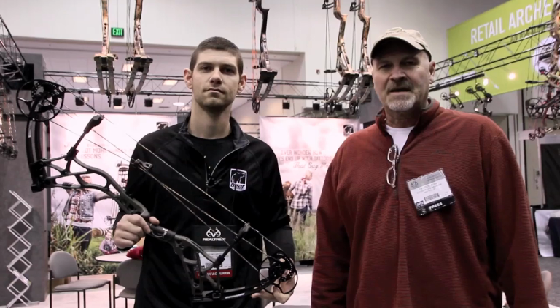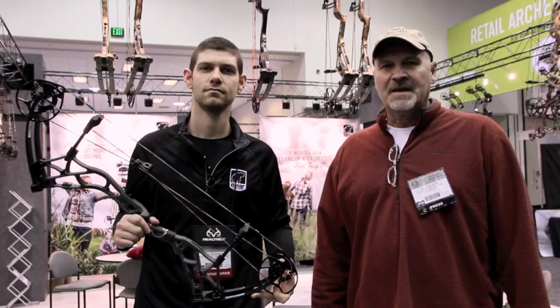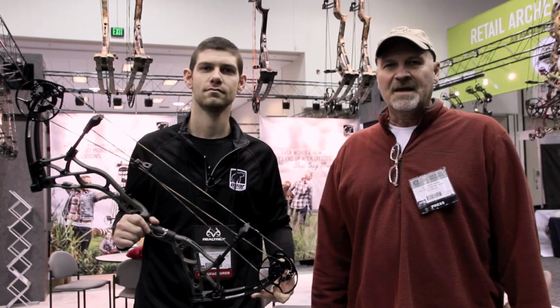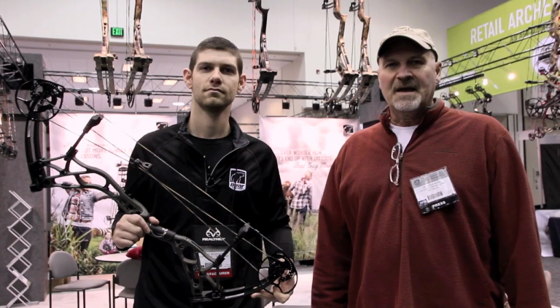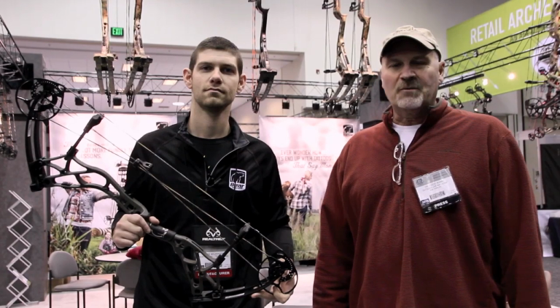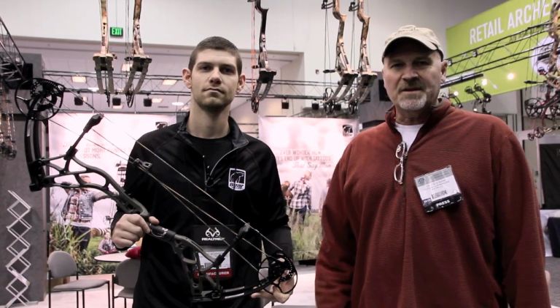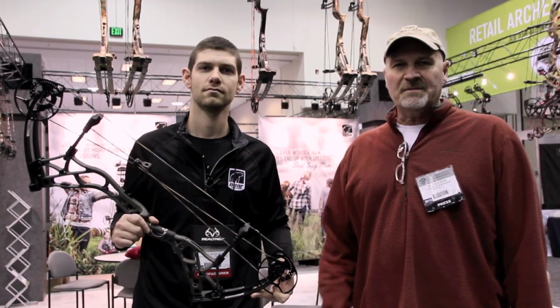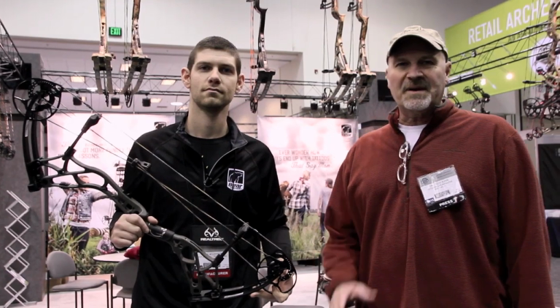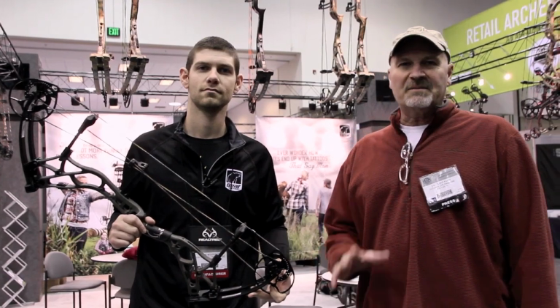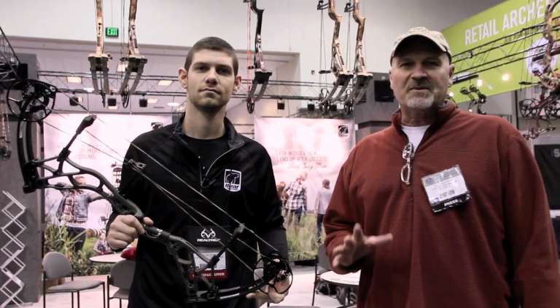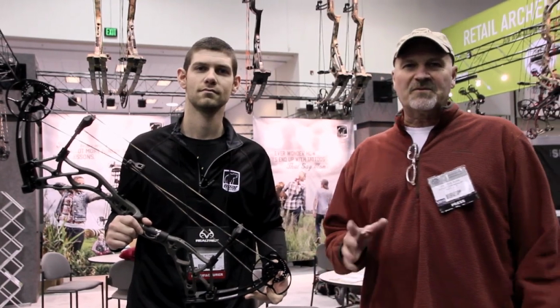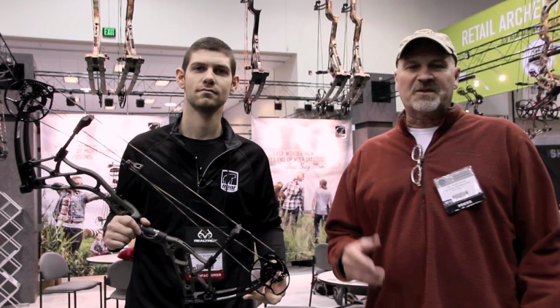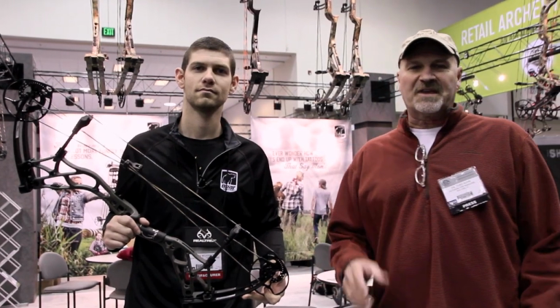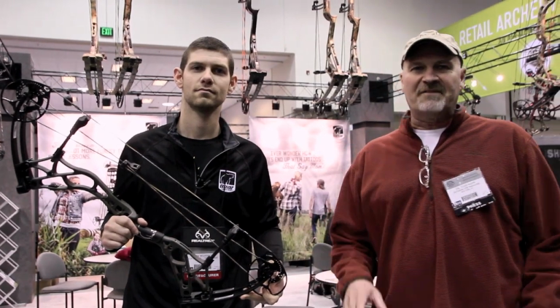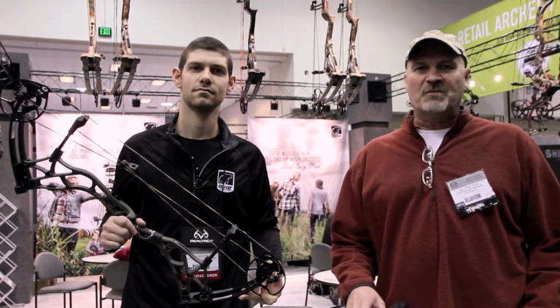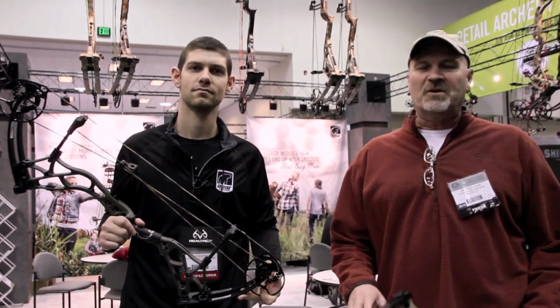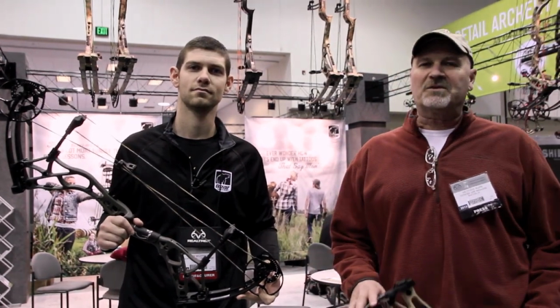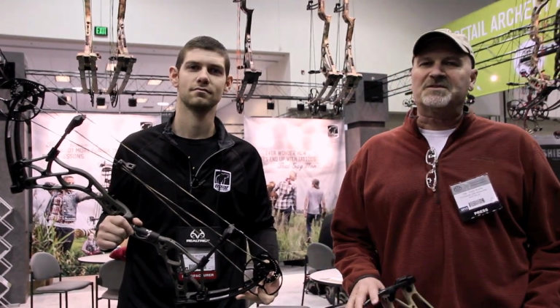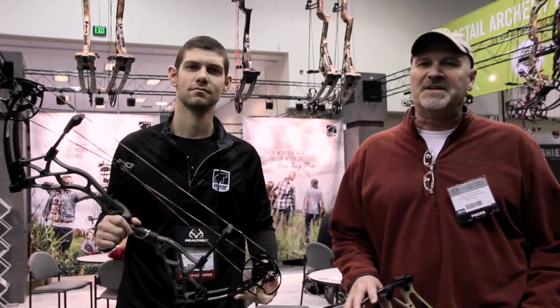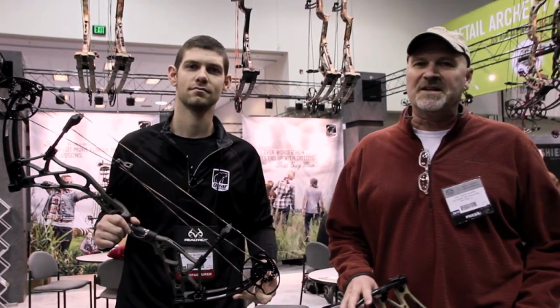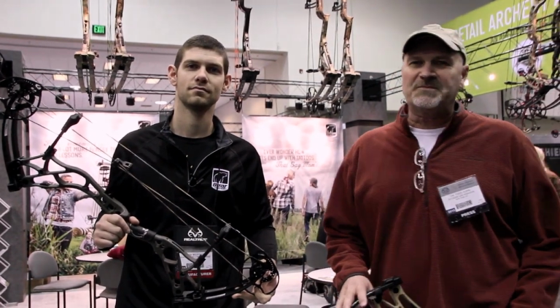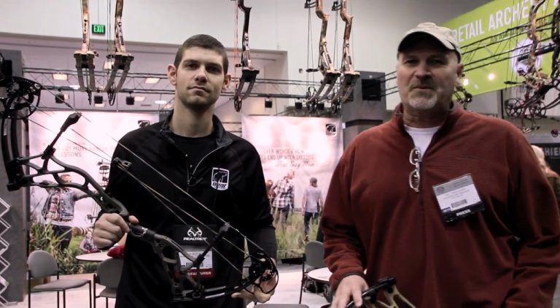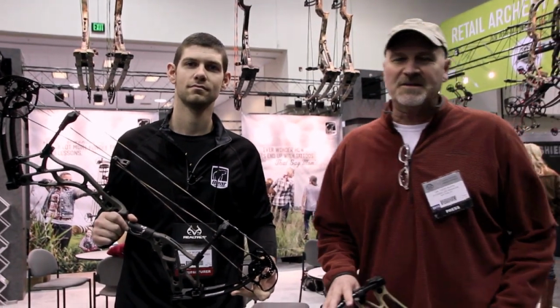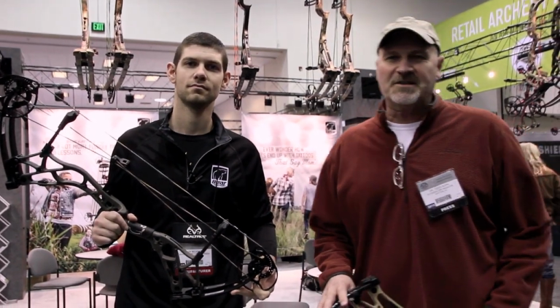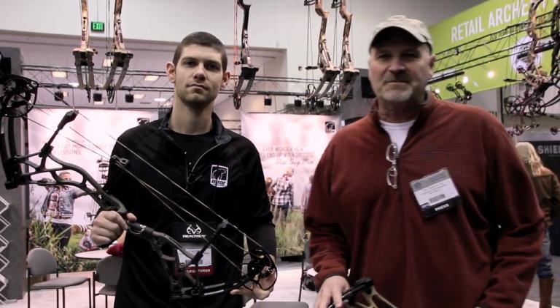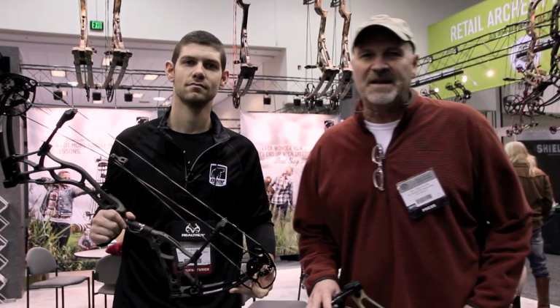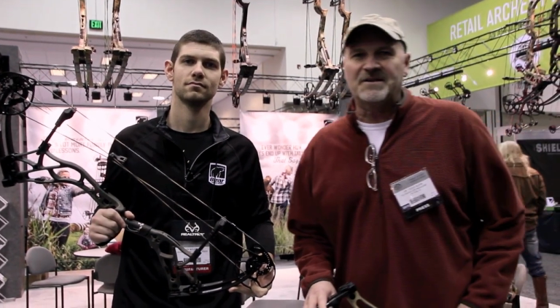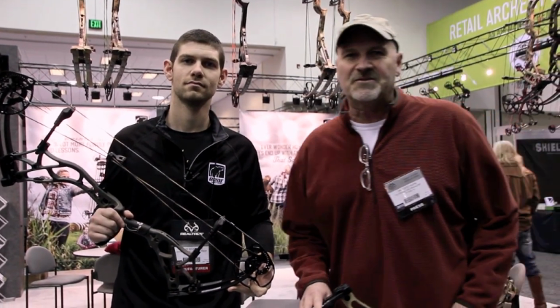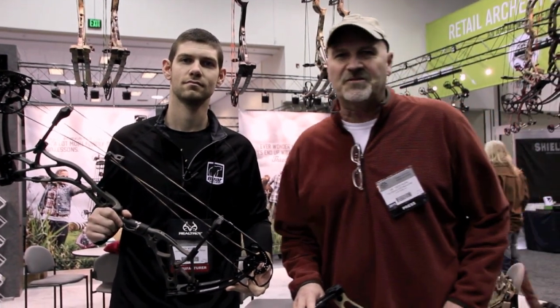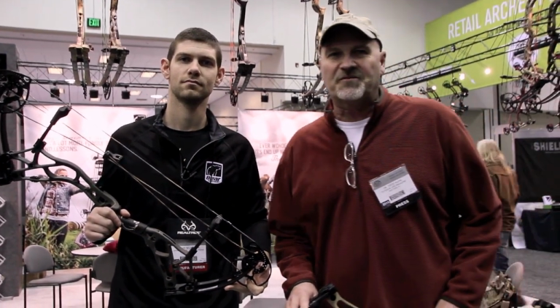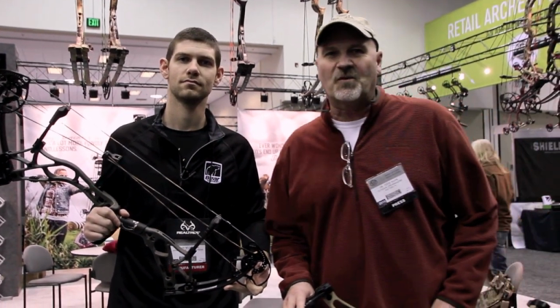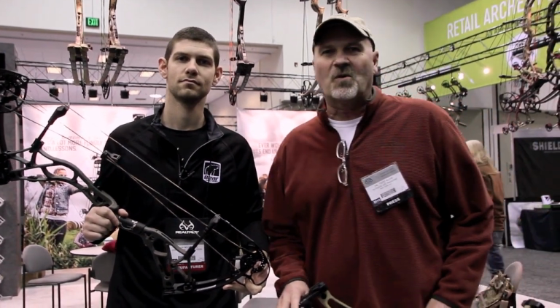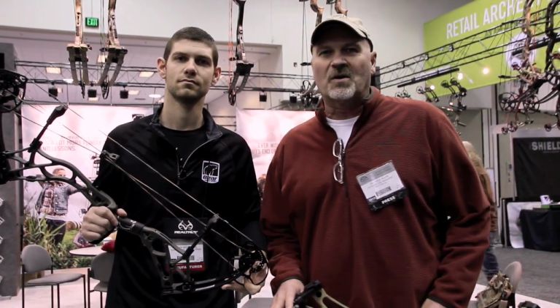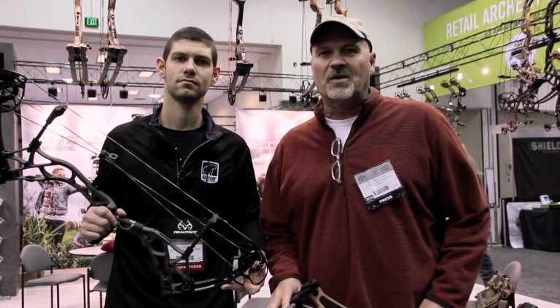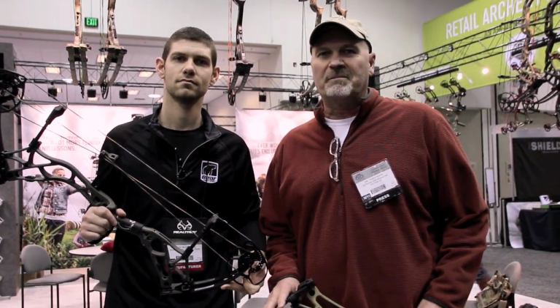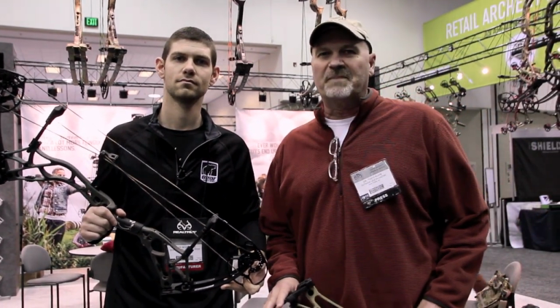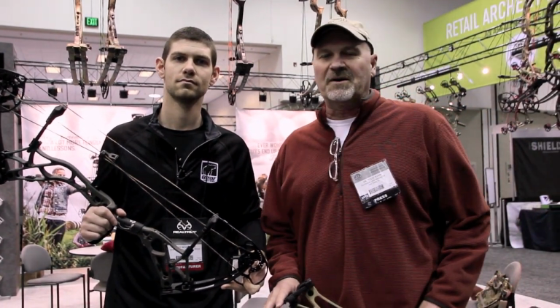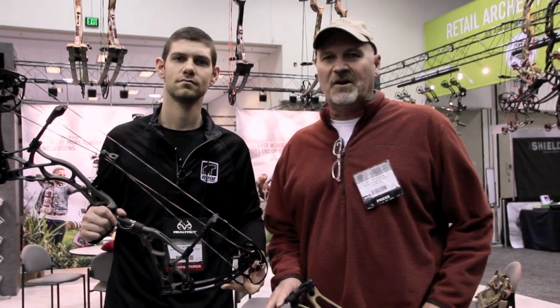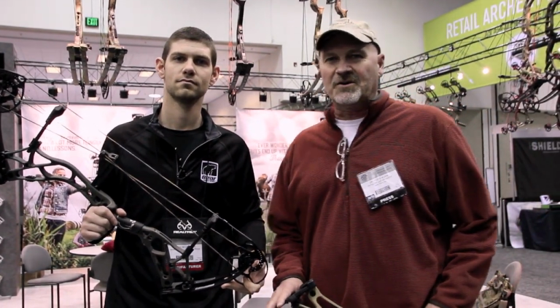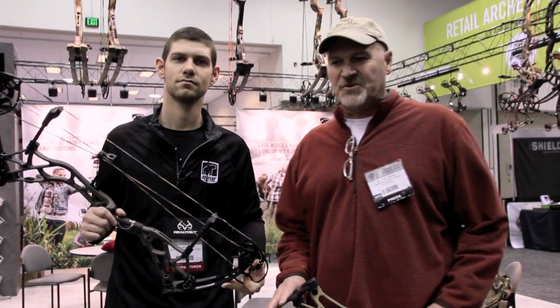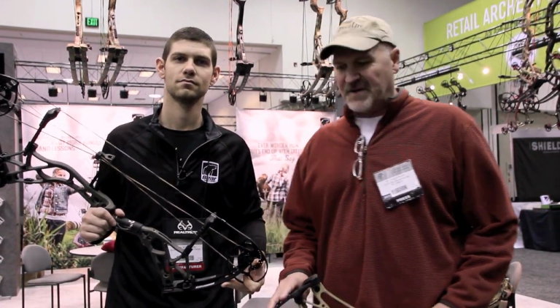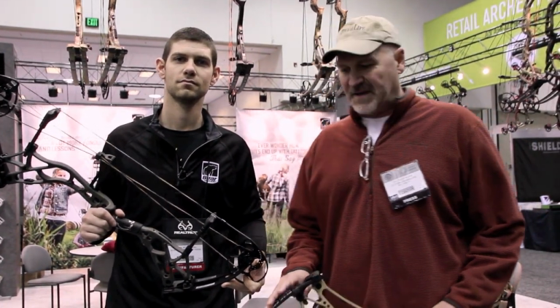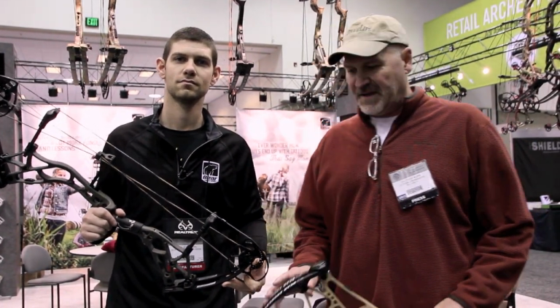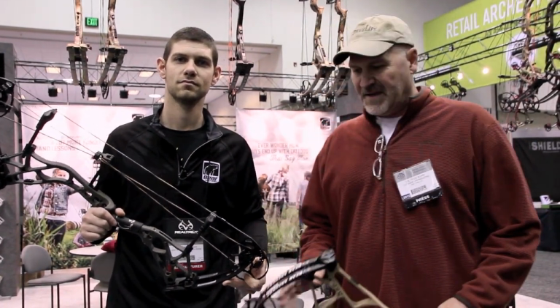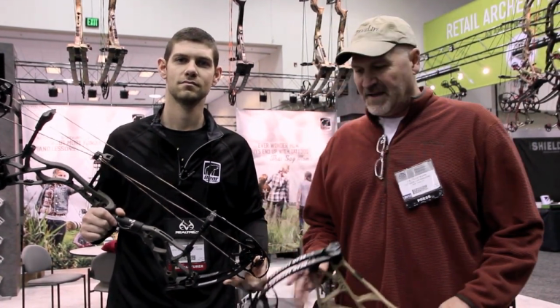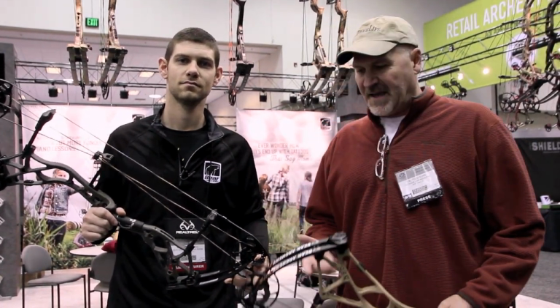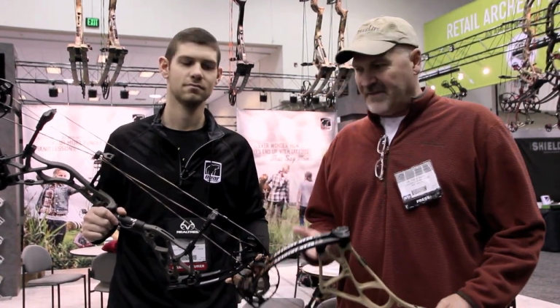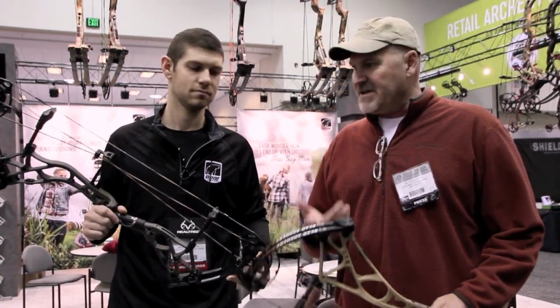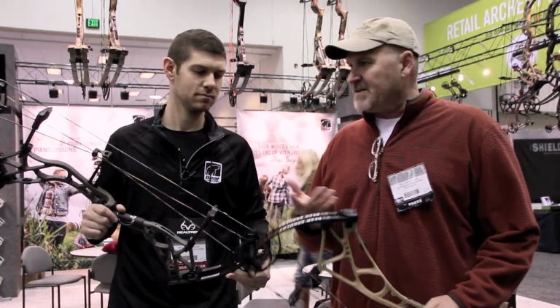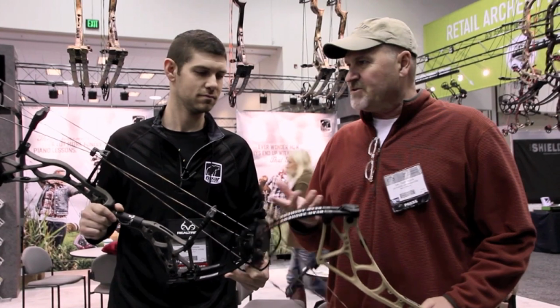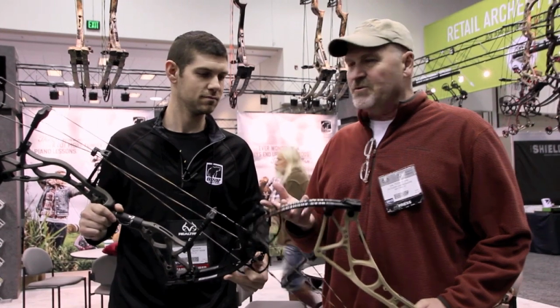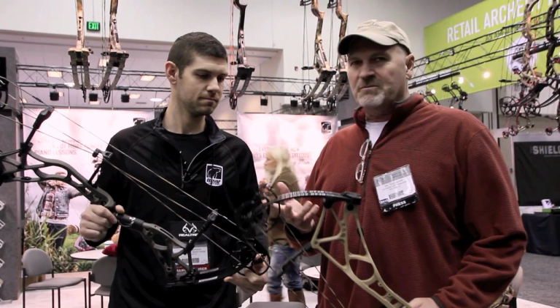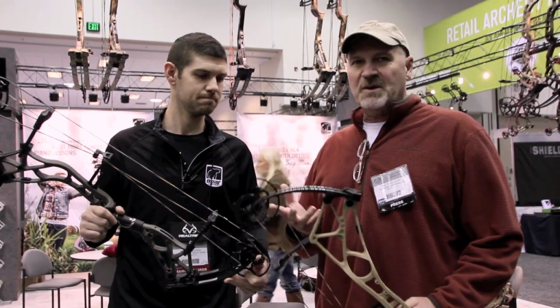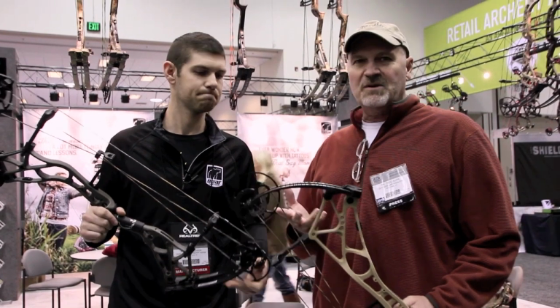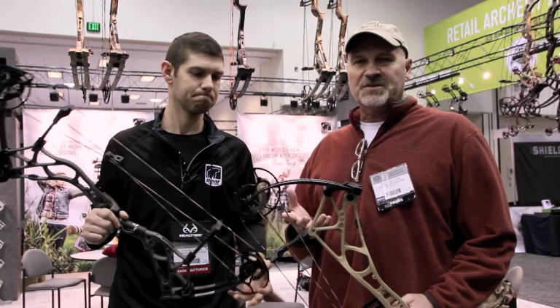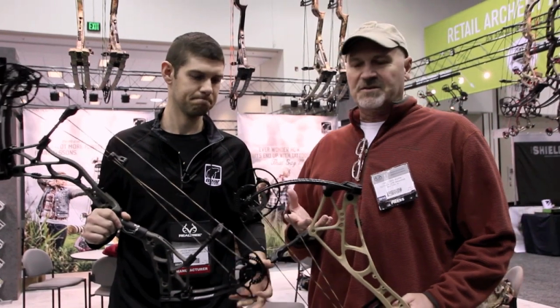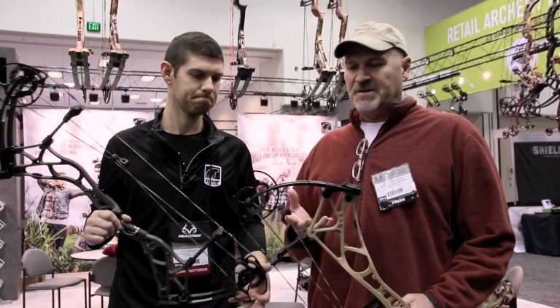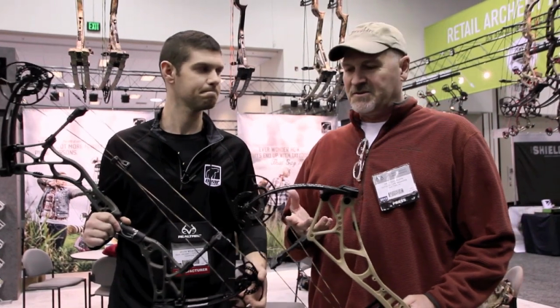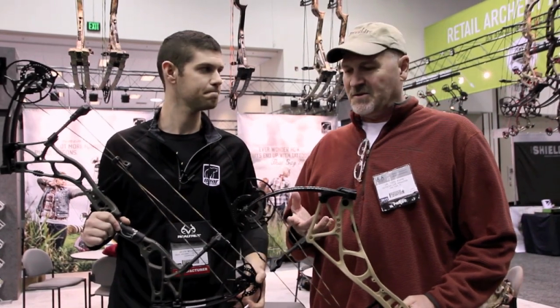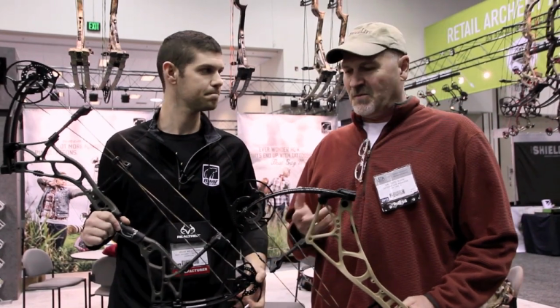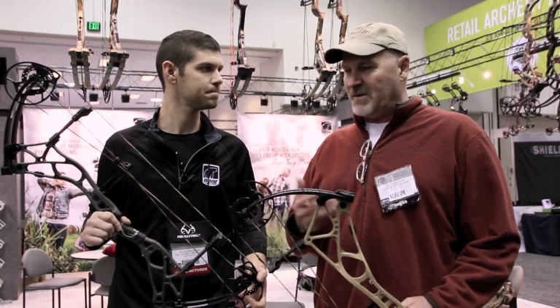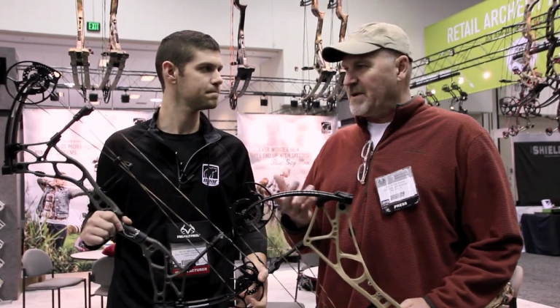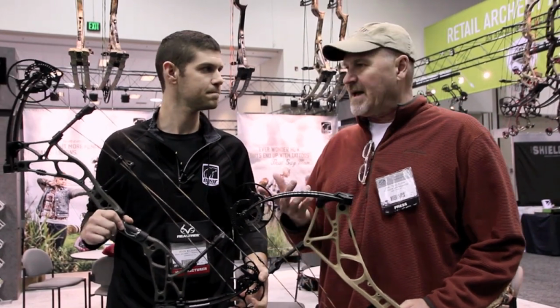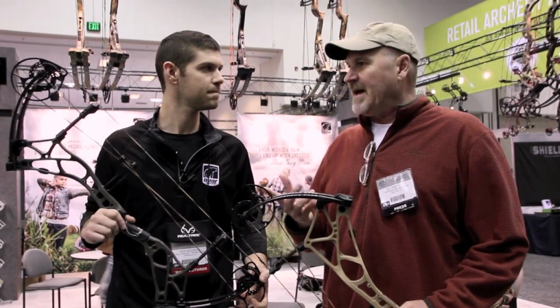Hey, we're in the Bear booth with Kevin Wilkerson. He's project manager for Bear Archery. Kevin, you've got two new bows here this year. What have we got?